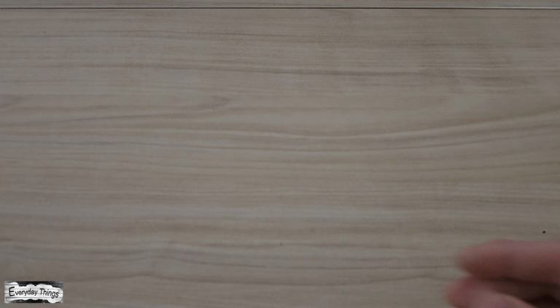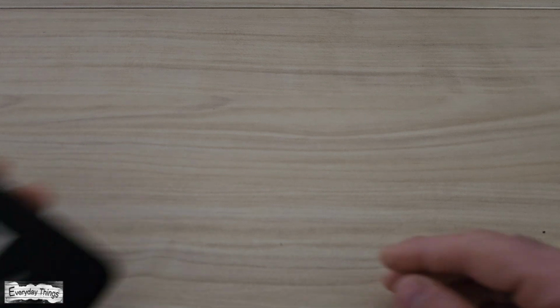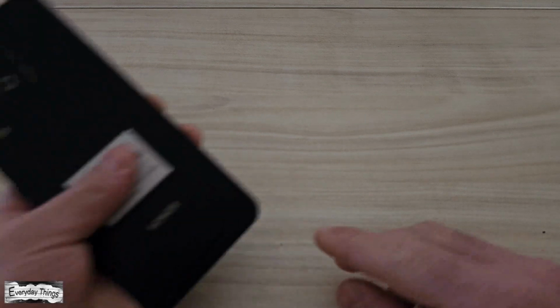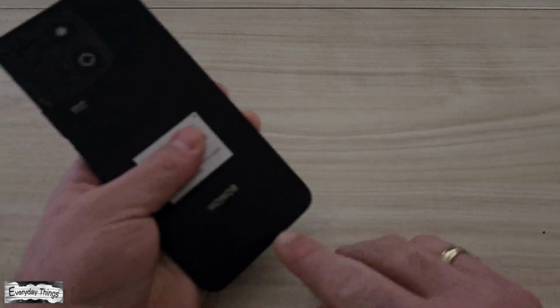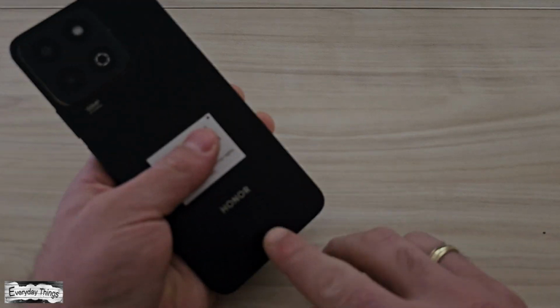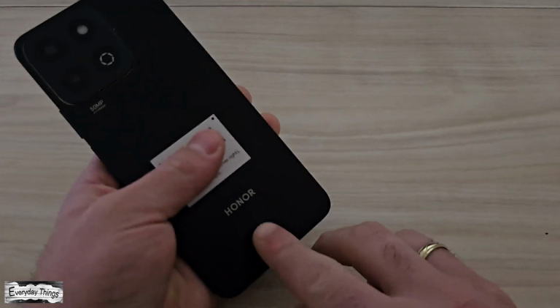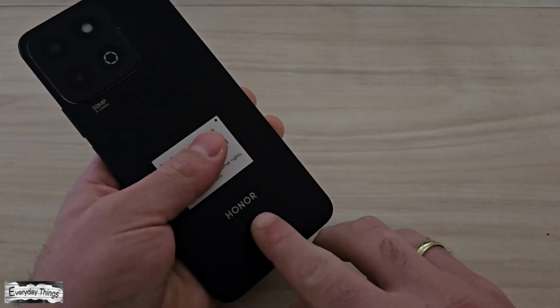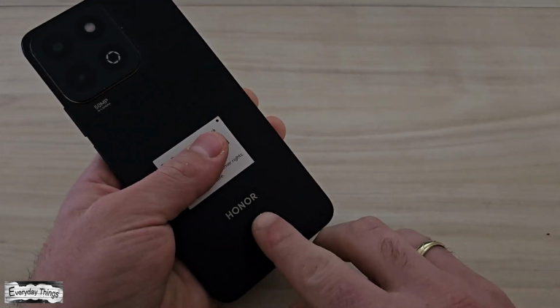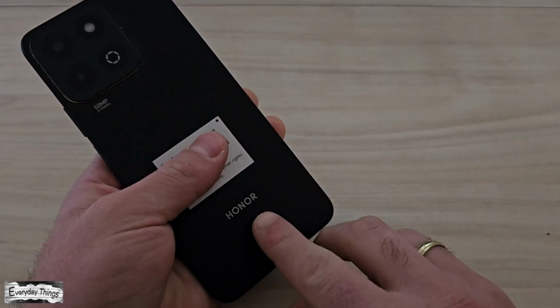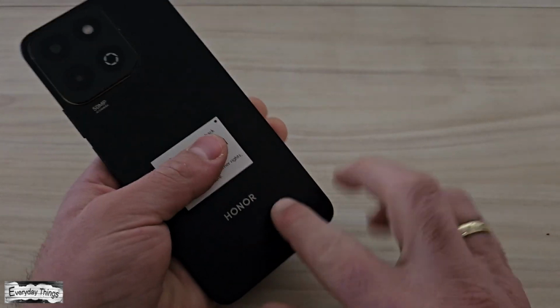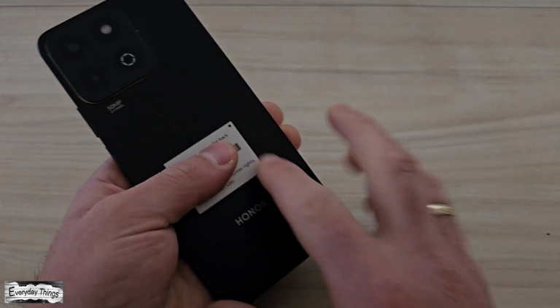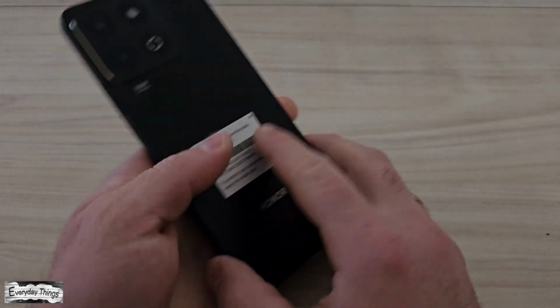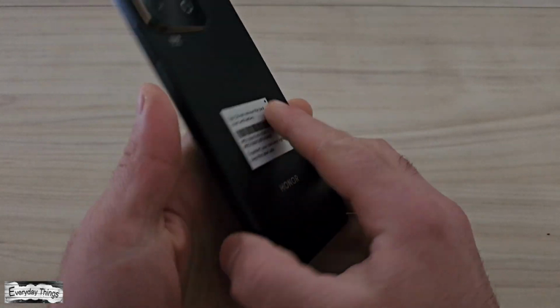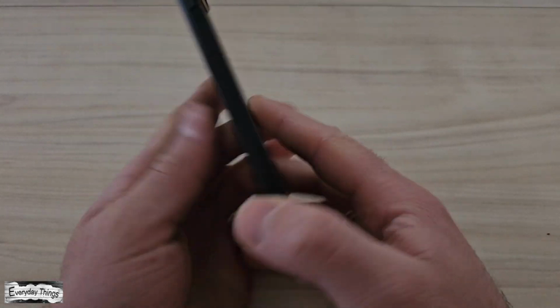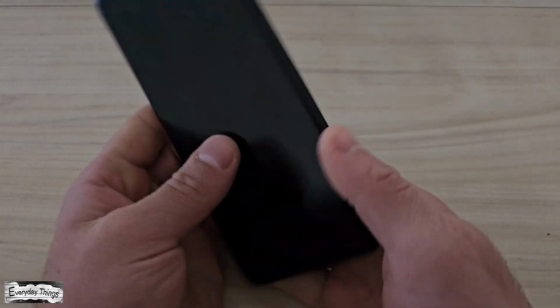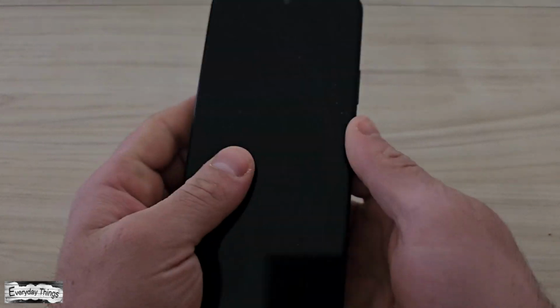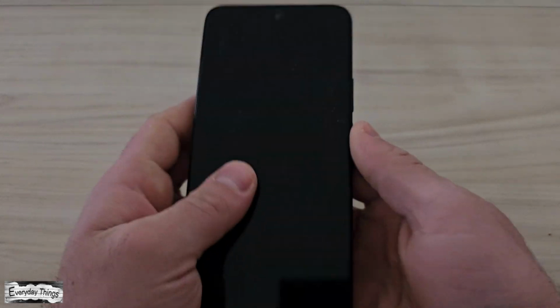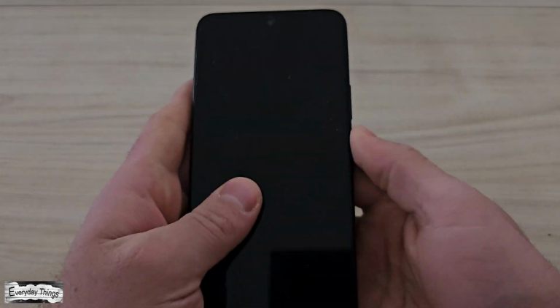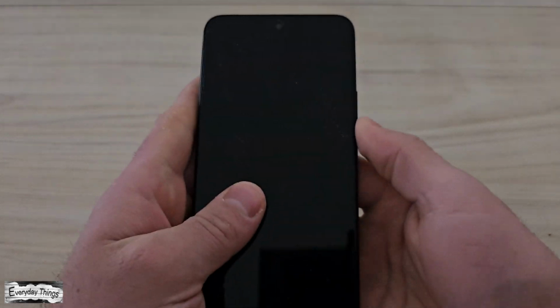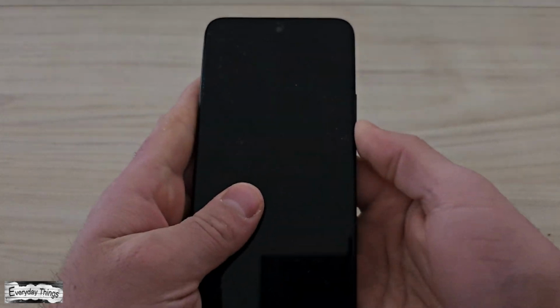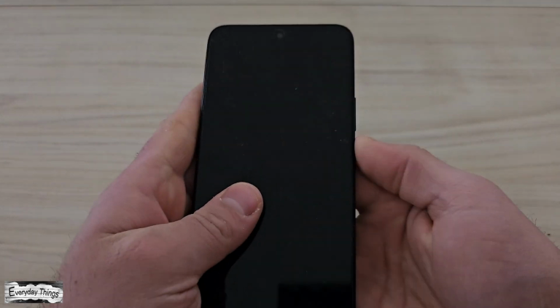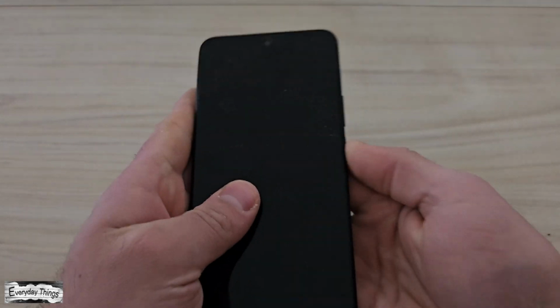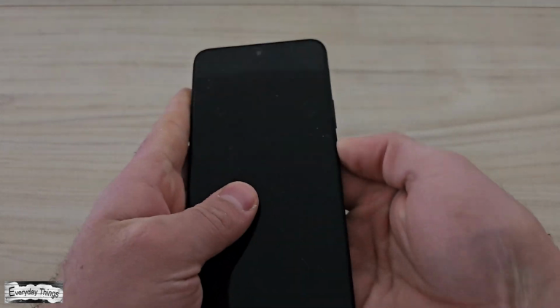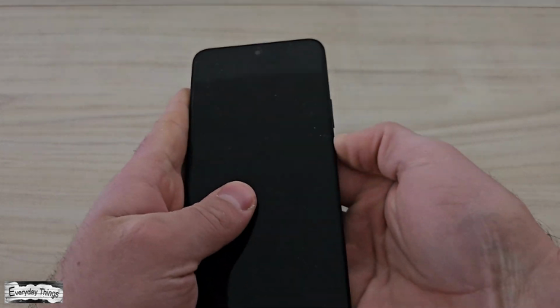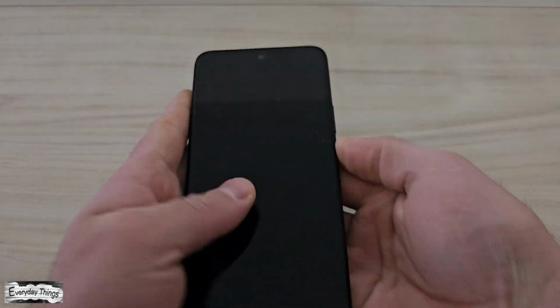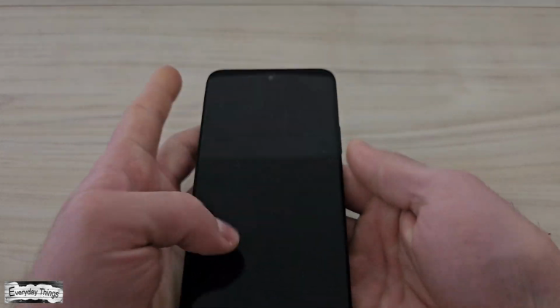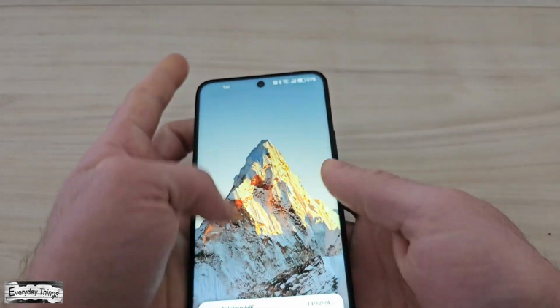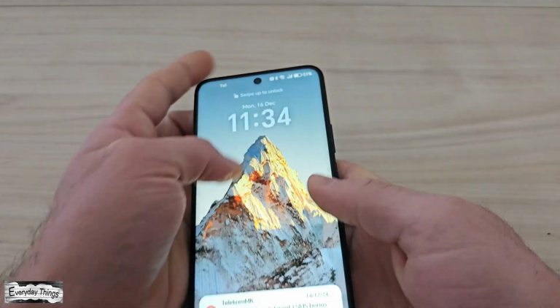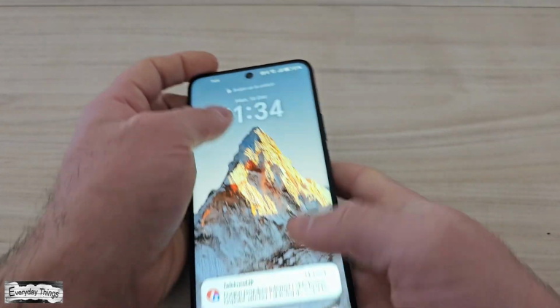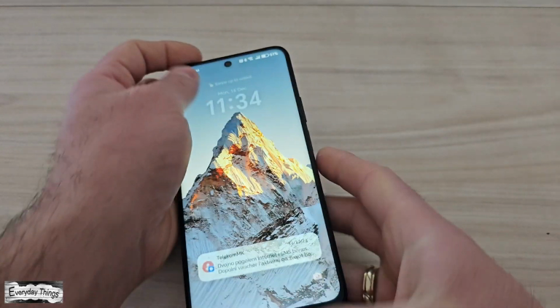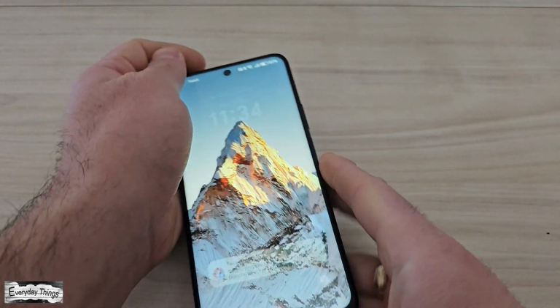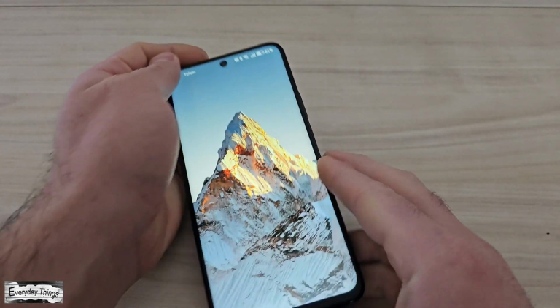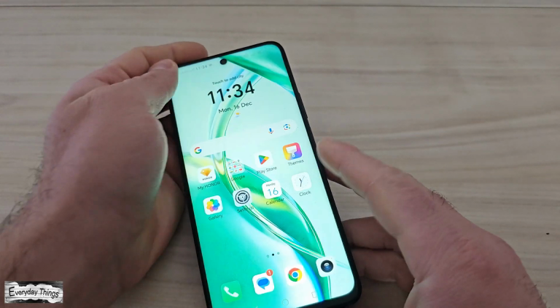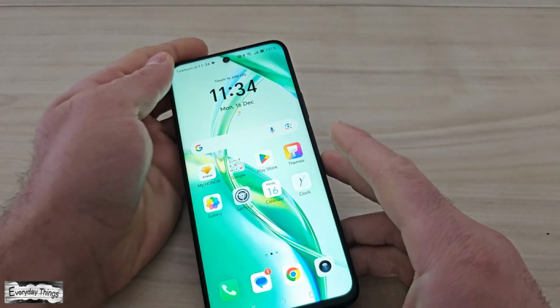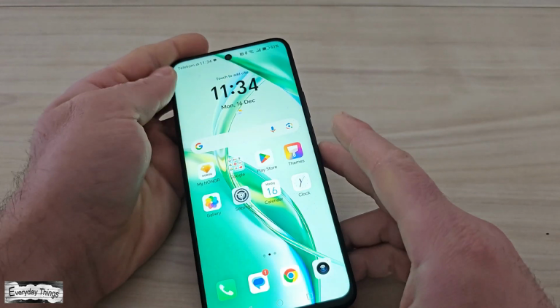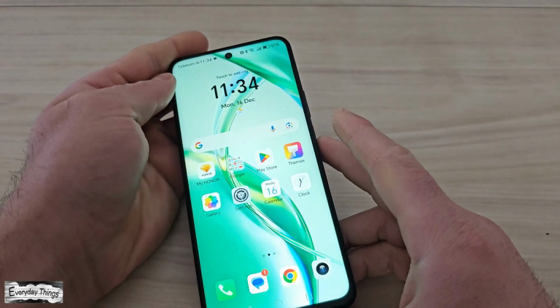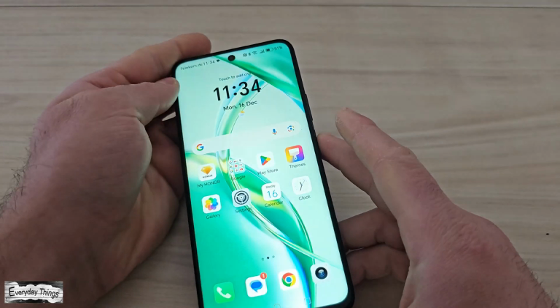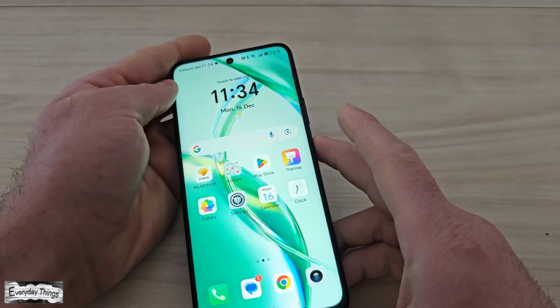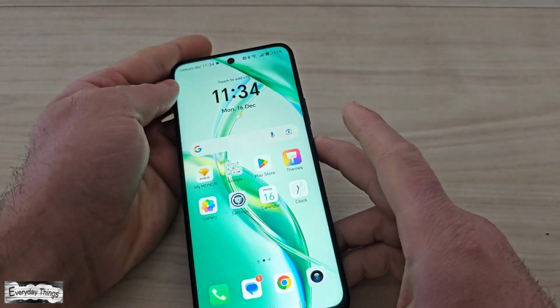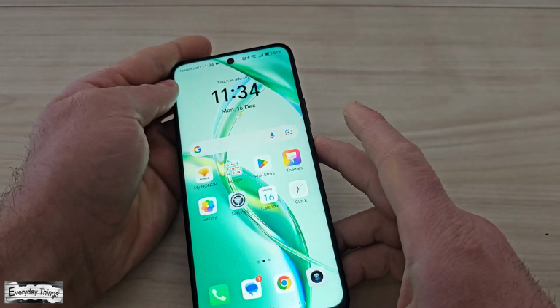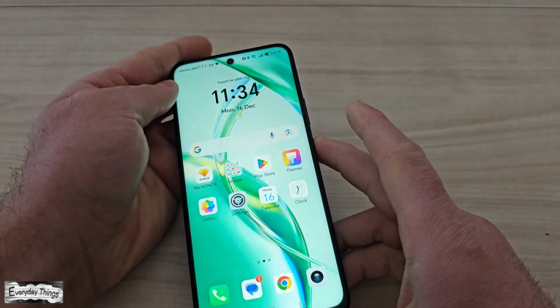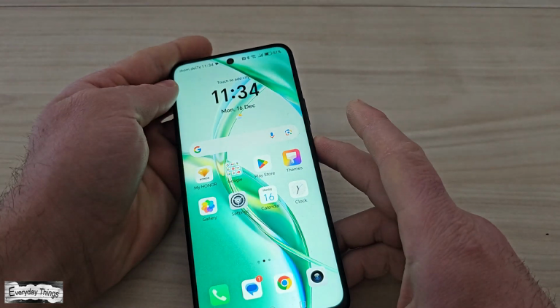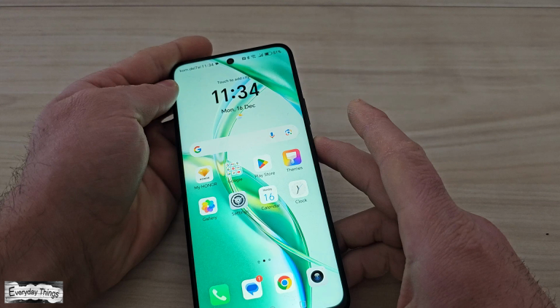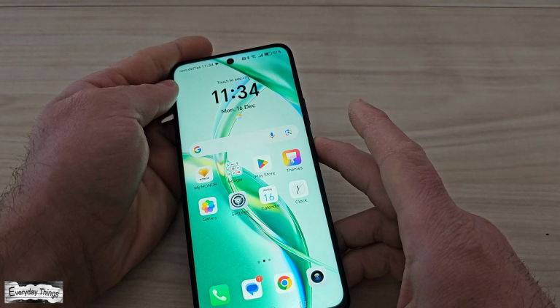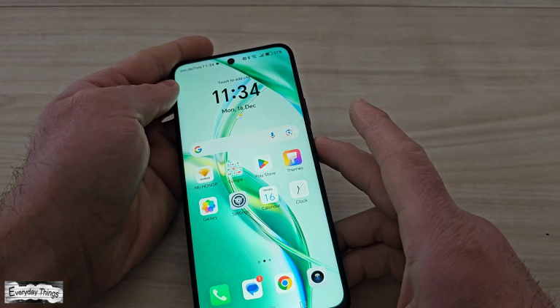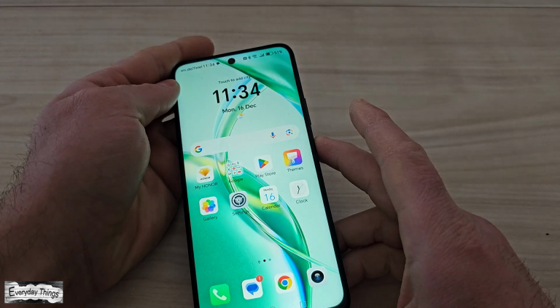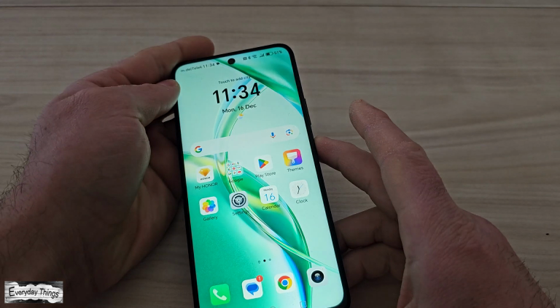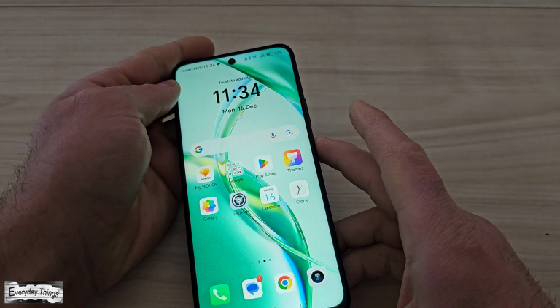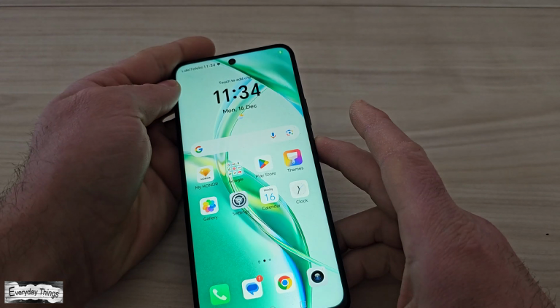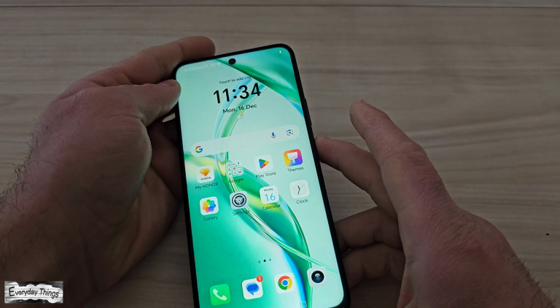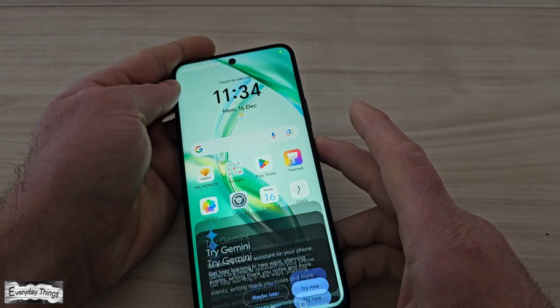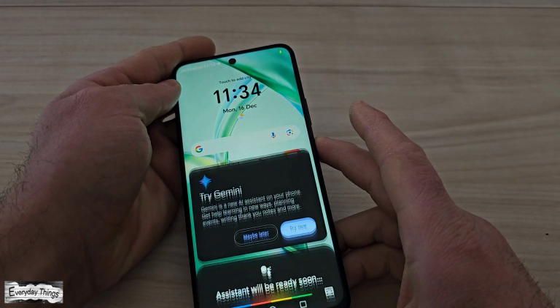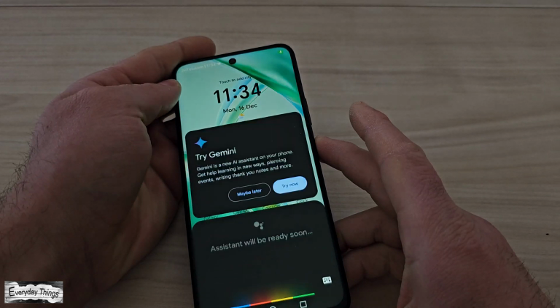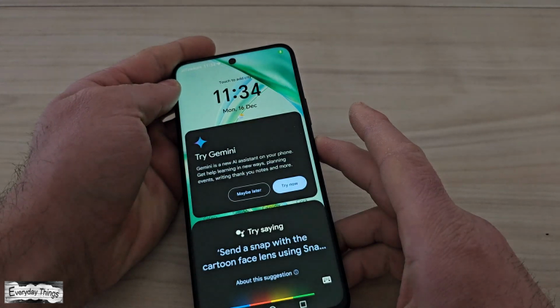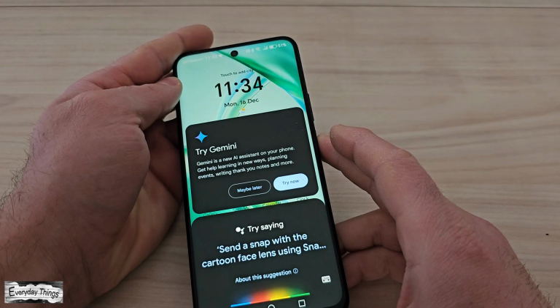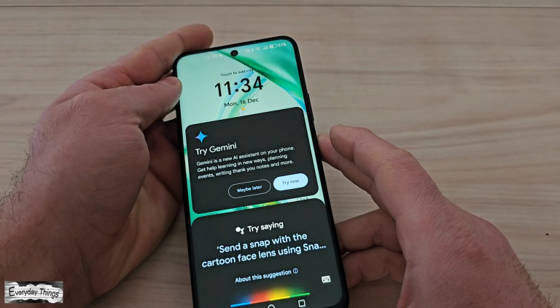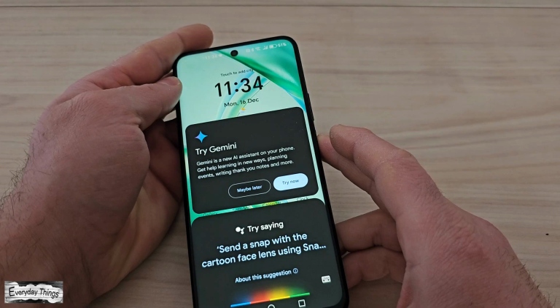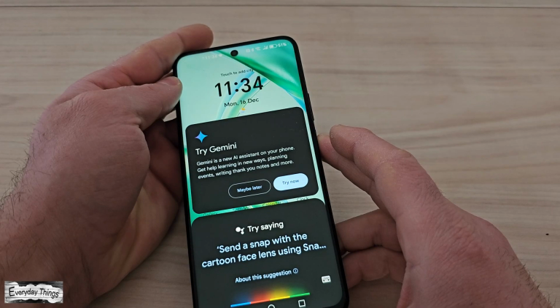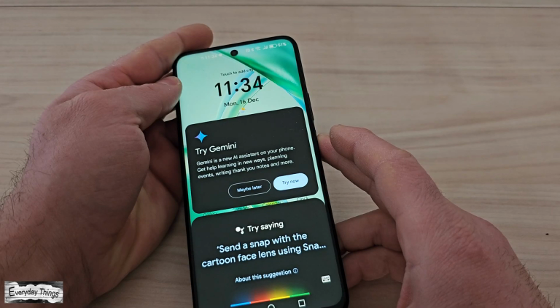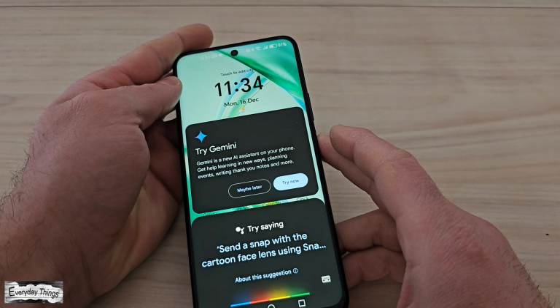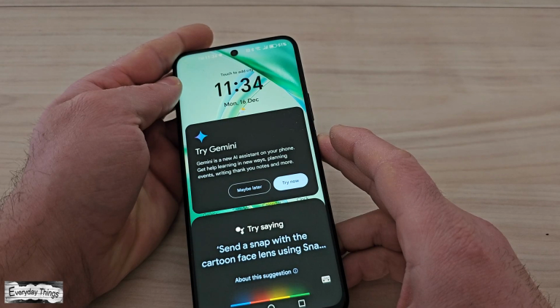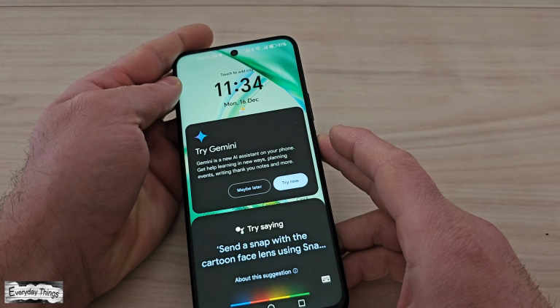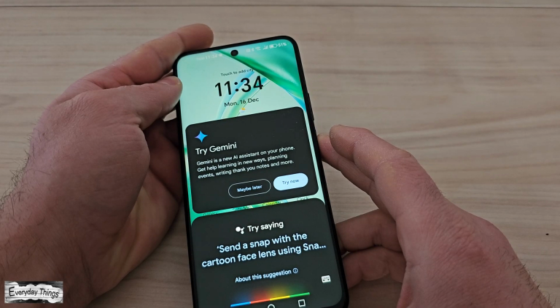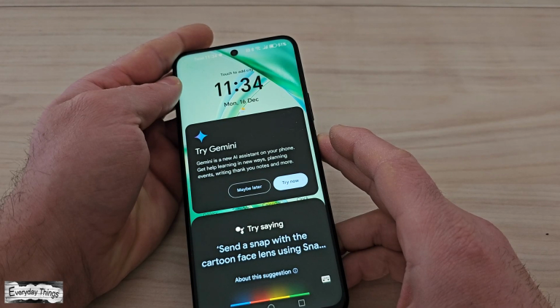Hello and welcome to today's tutorial where I'll show you how to boot your Honor smartphone into safe mode quickly and easily. Let's get started.